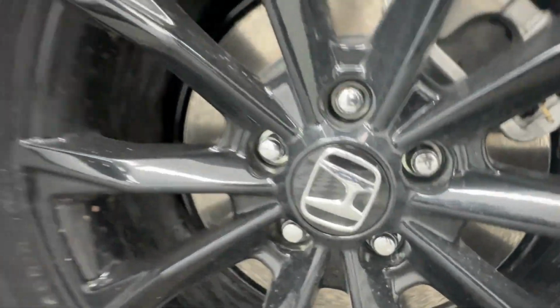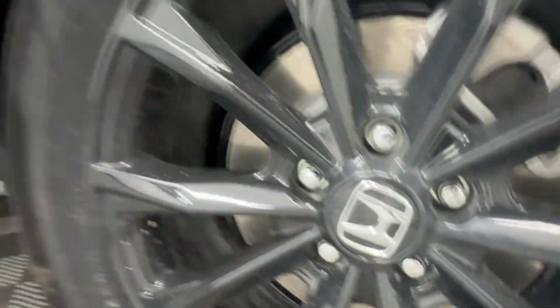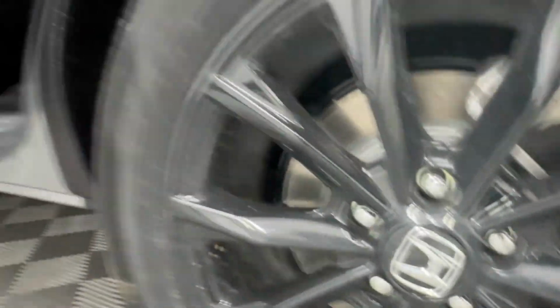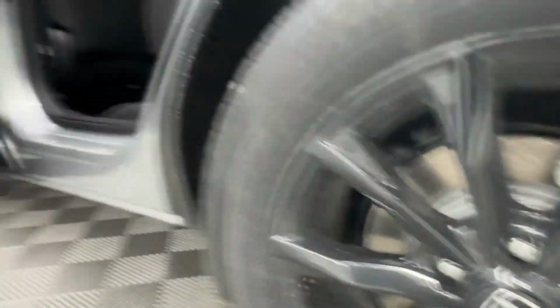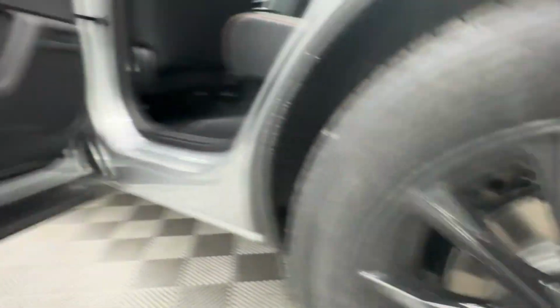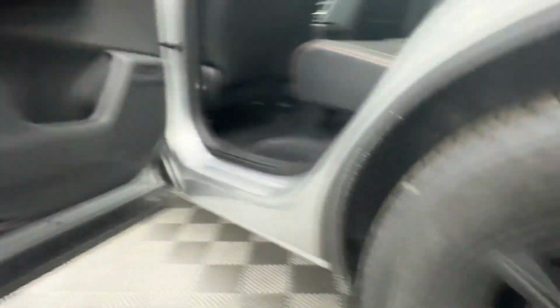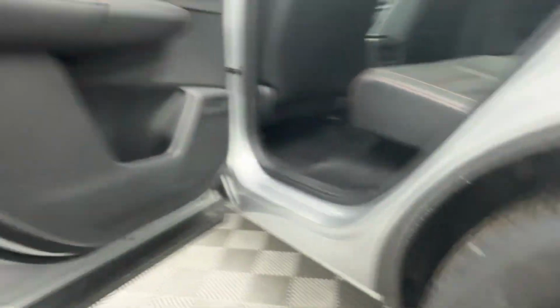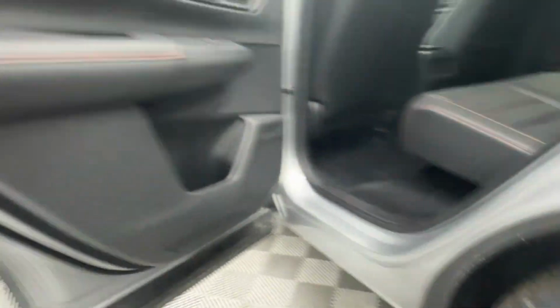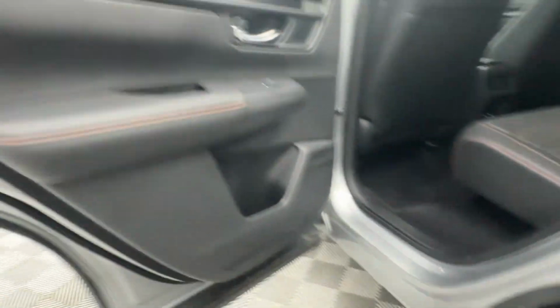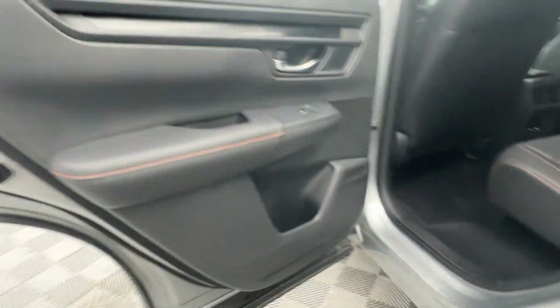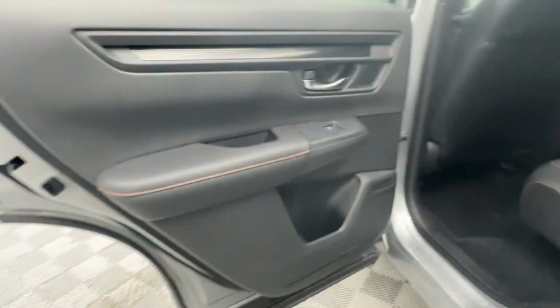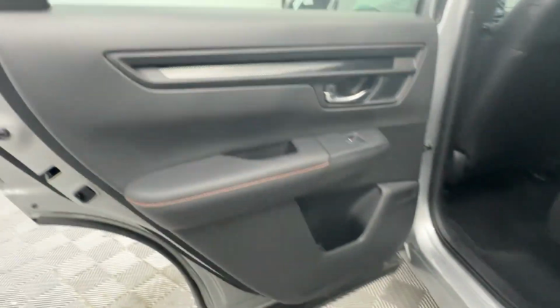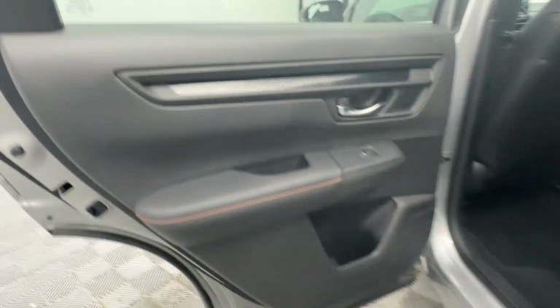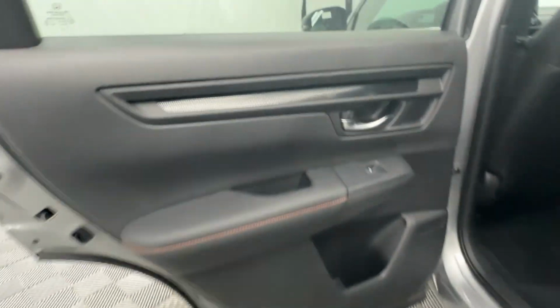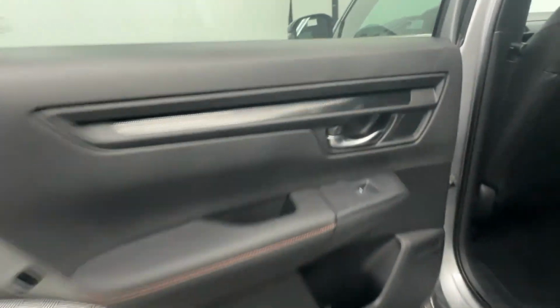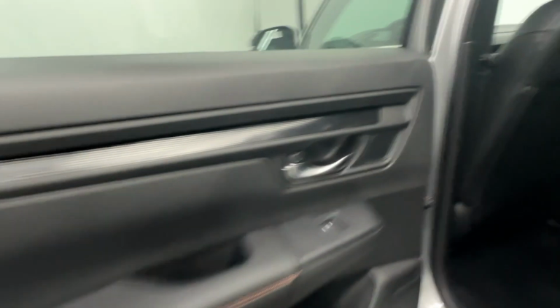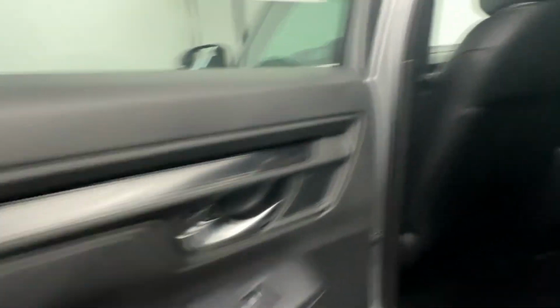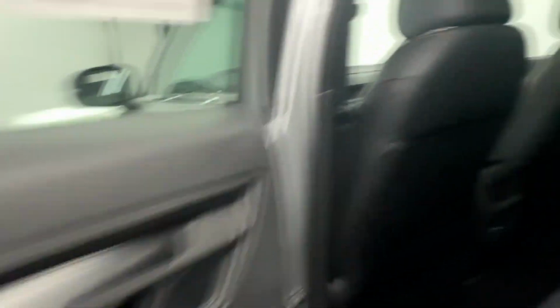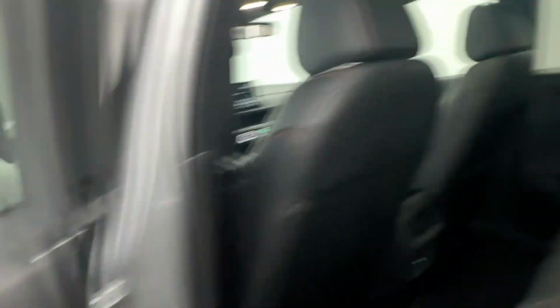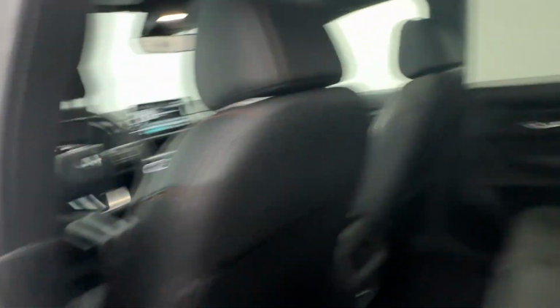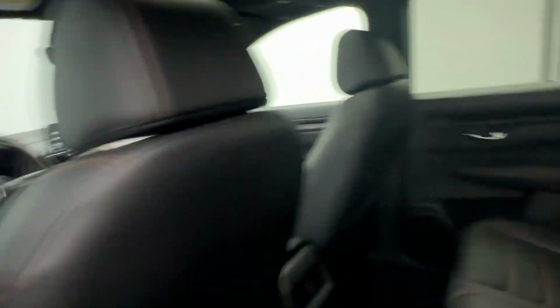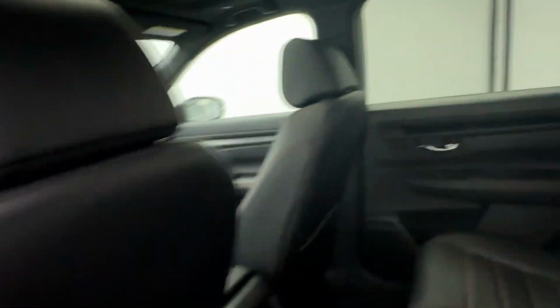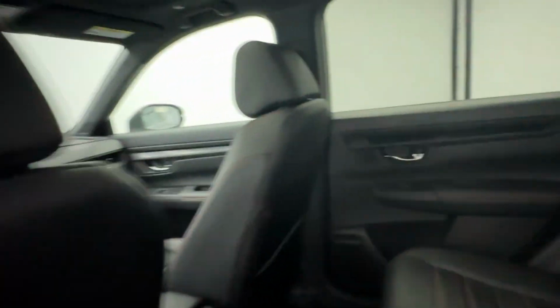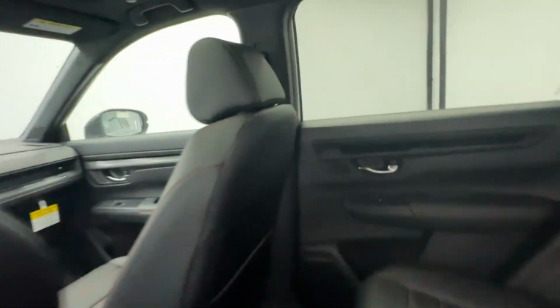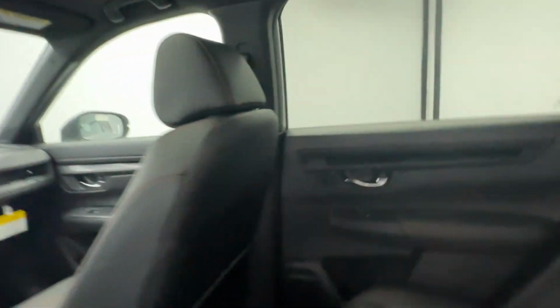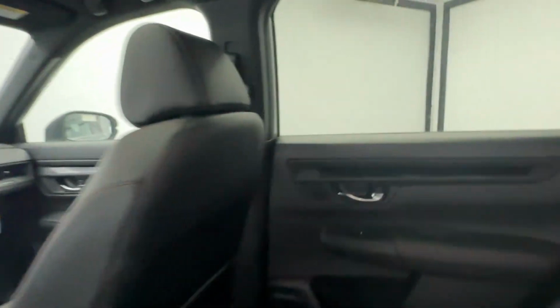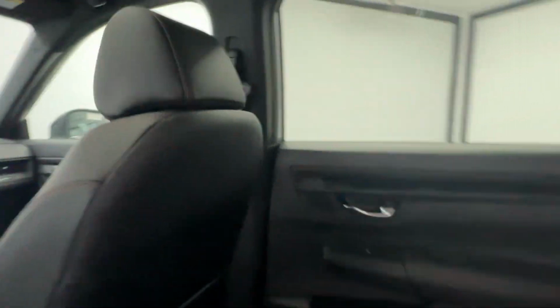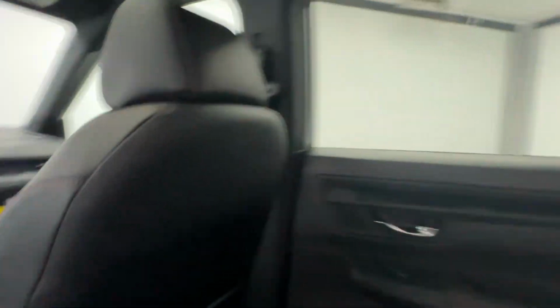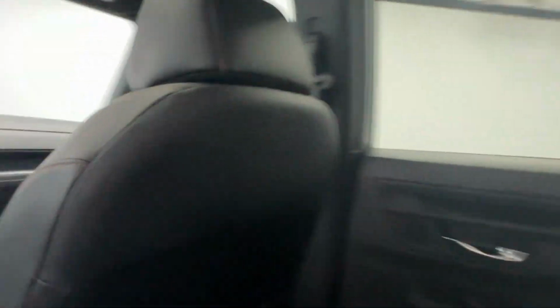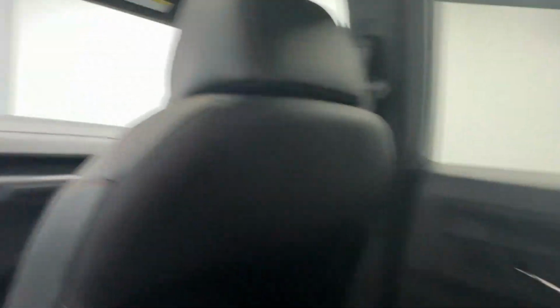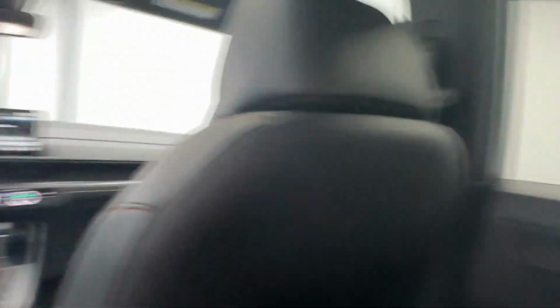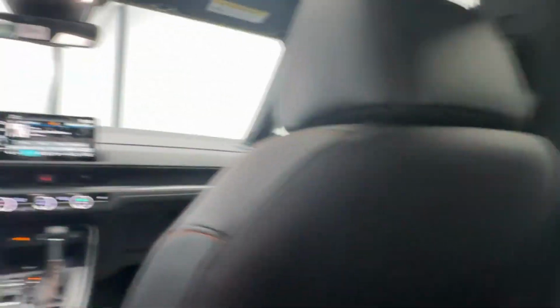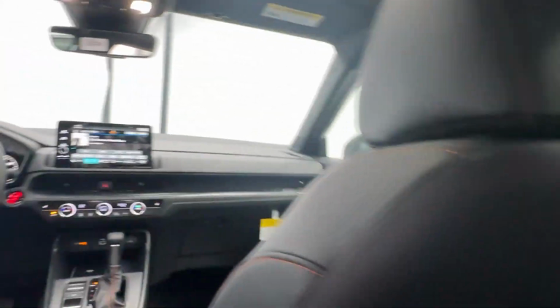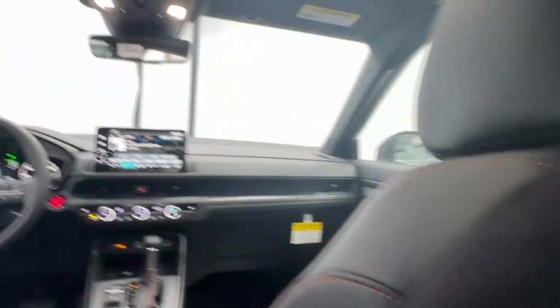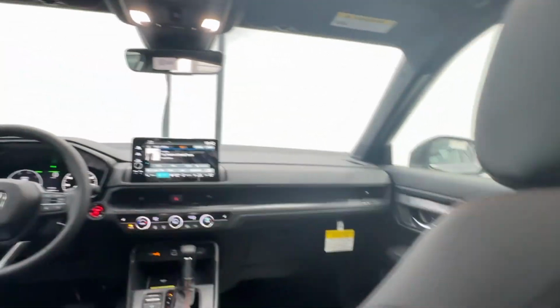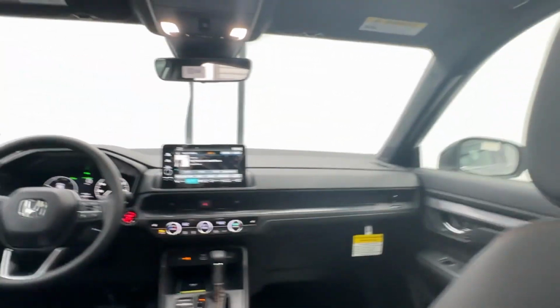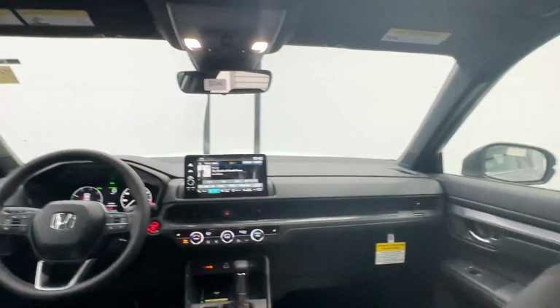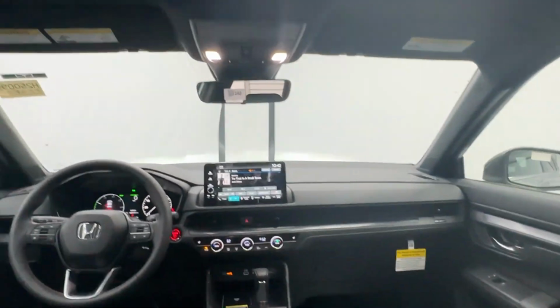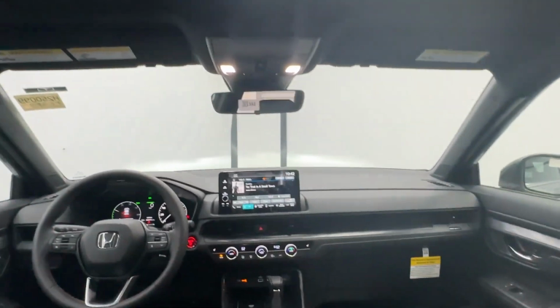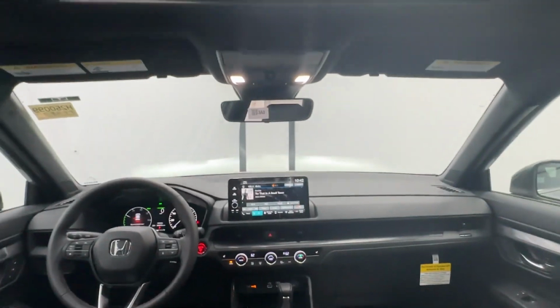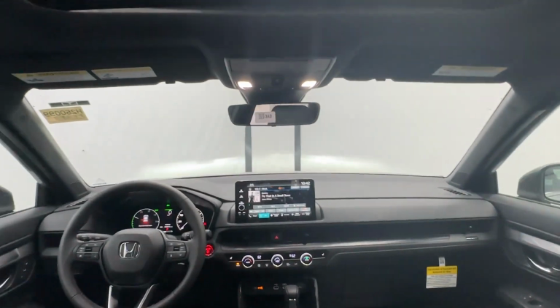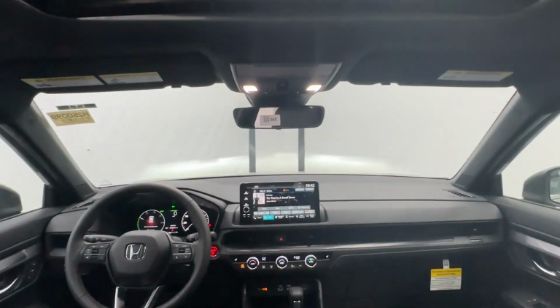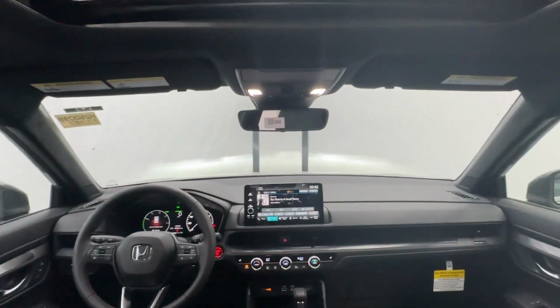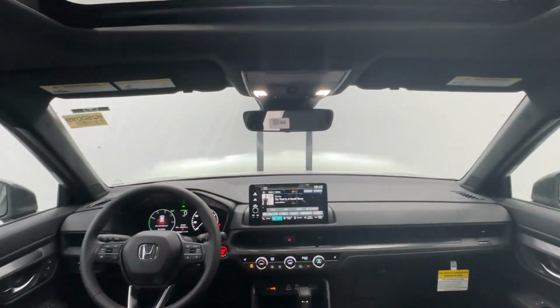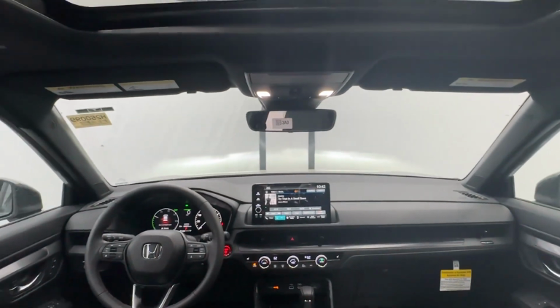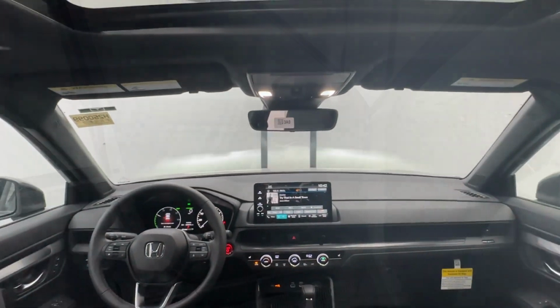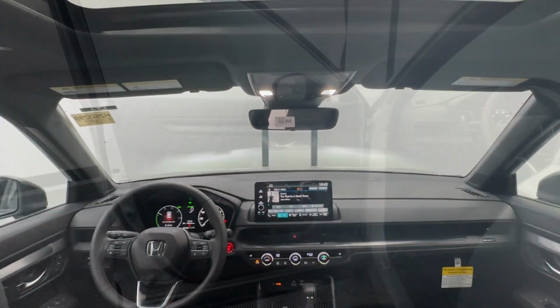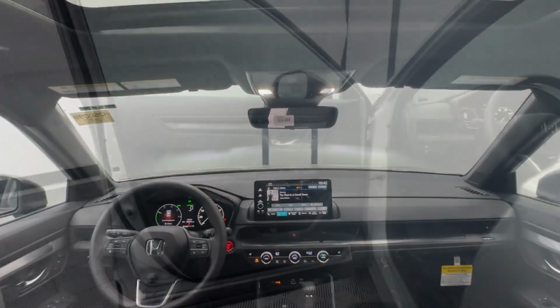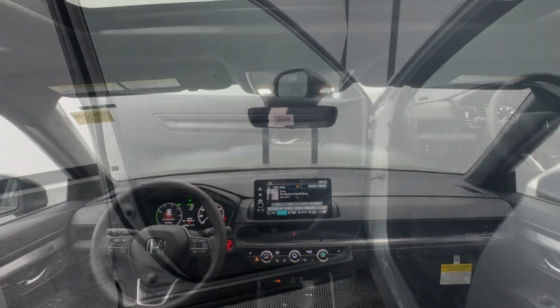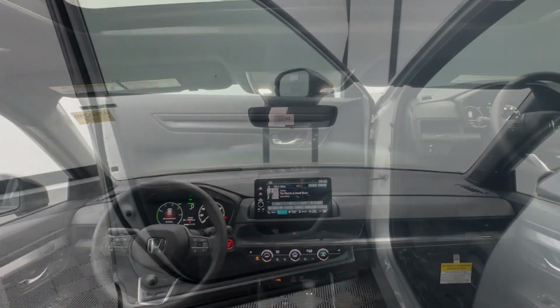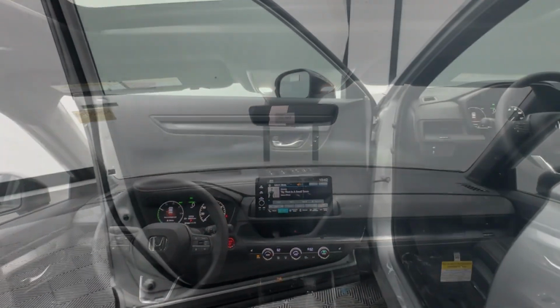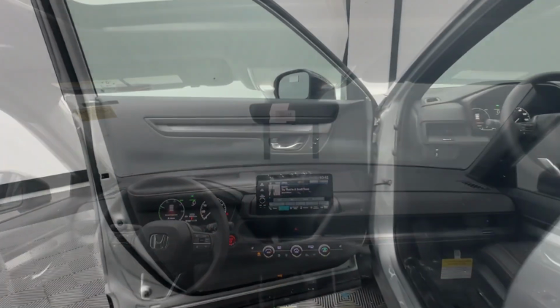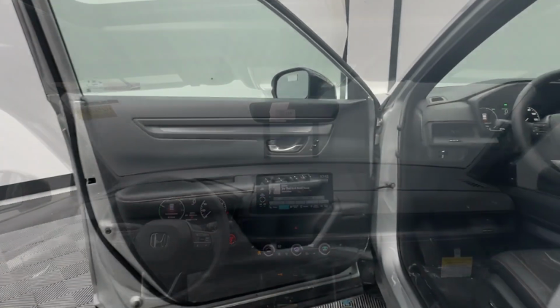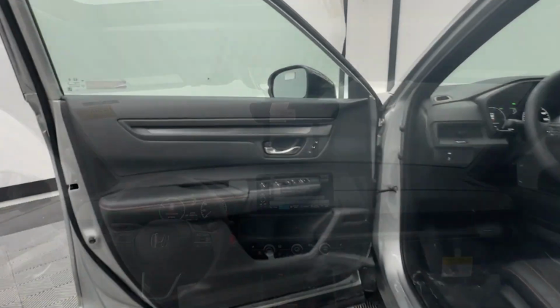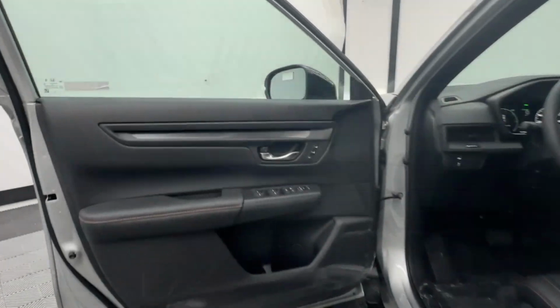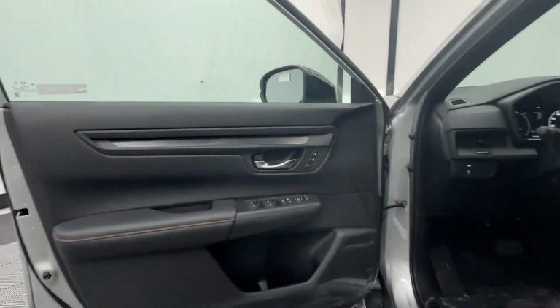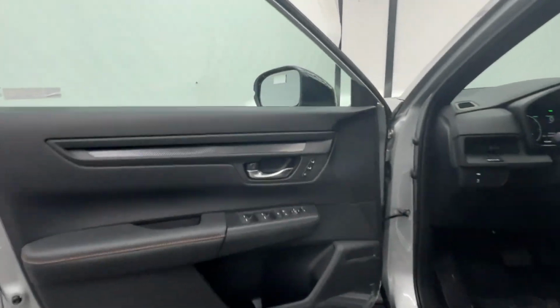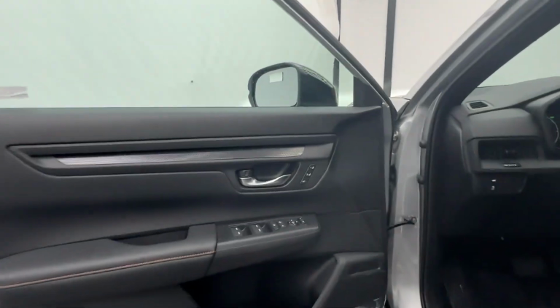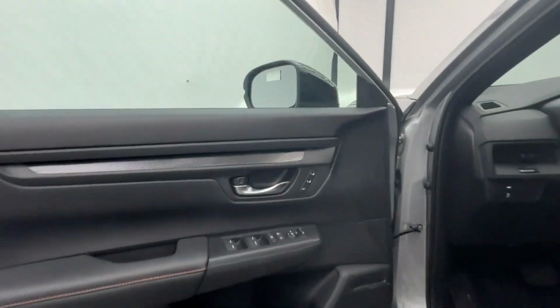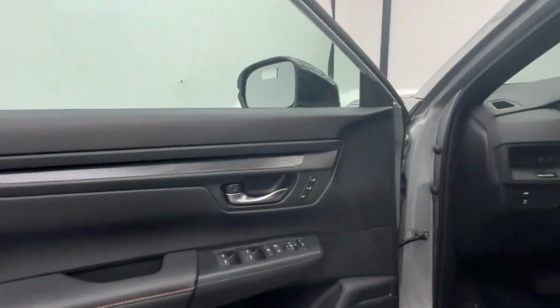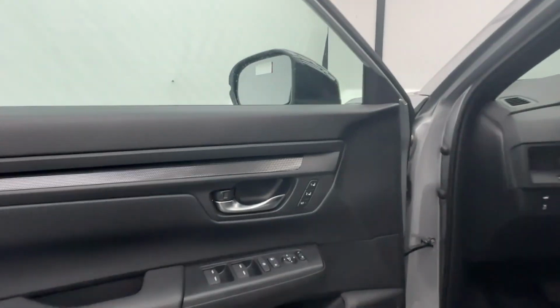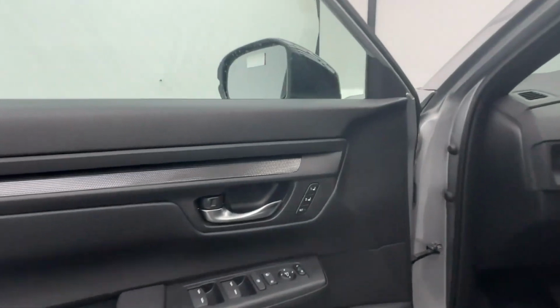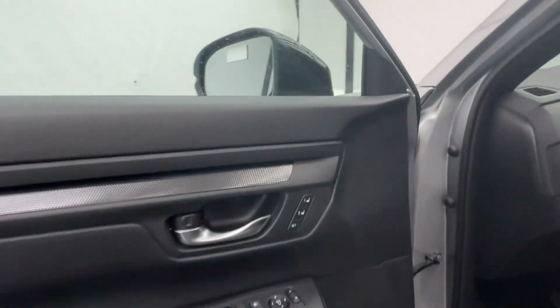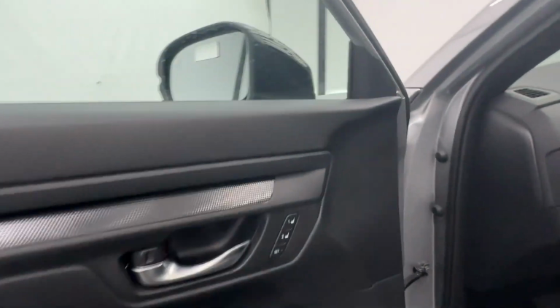Power liftgate, power passenger seat, heated mirrors, blind spot monitor, dual zone AC.